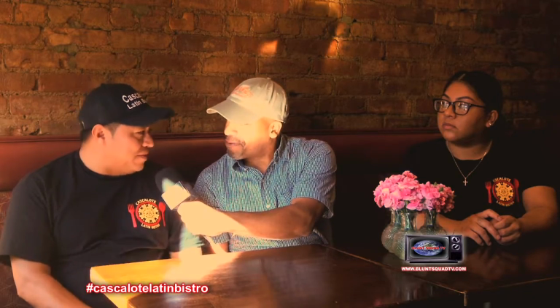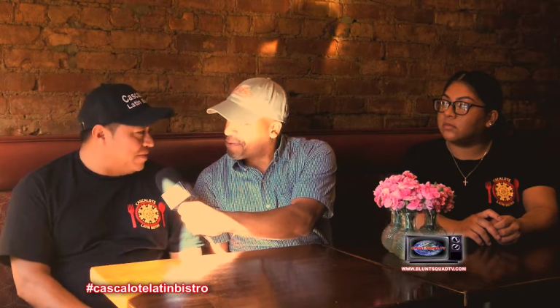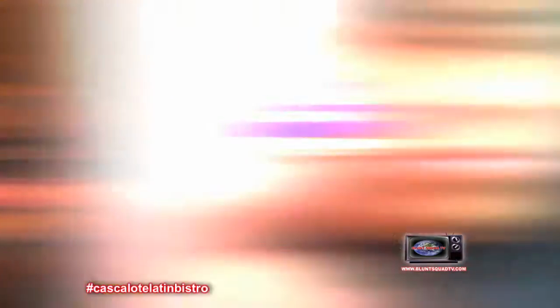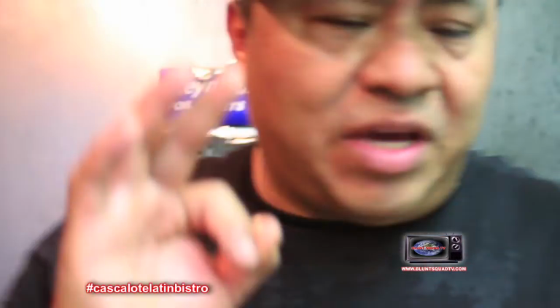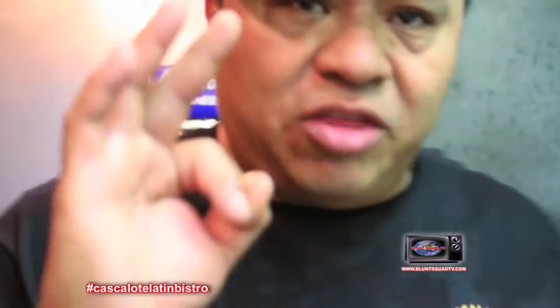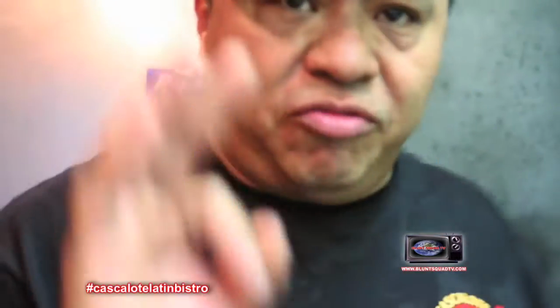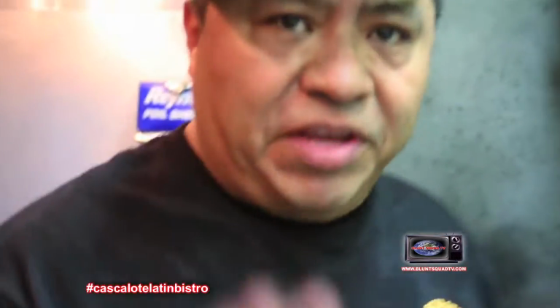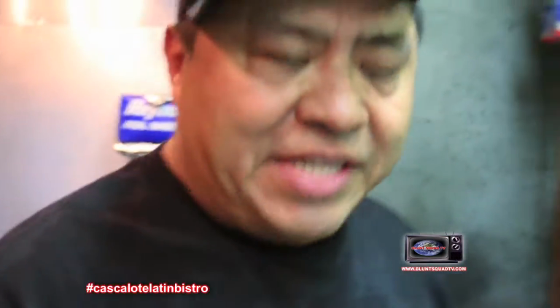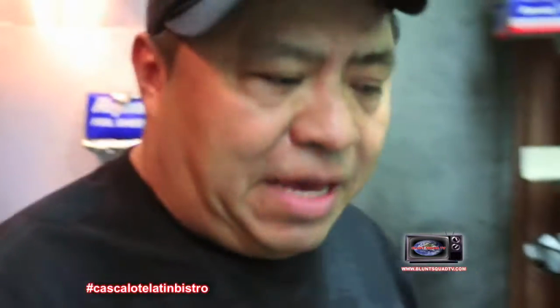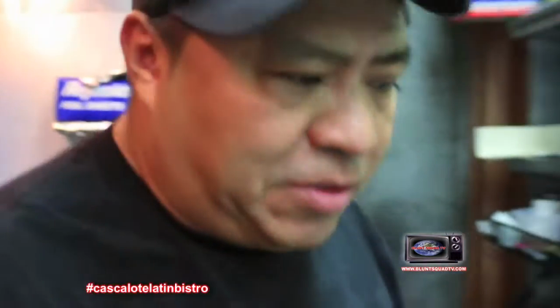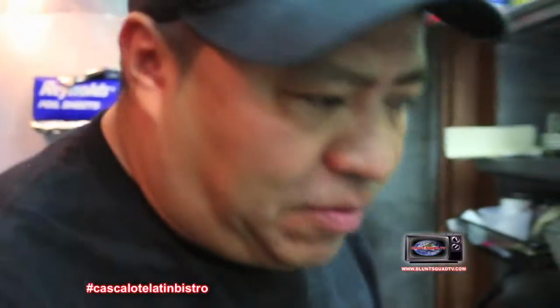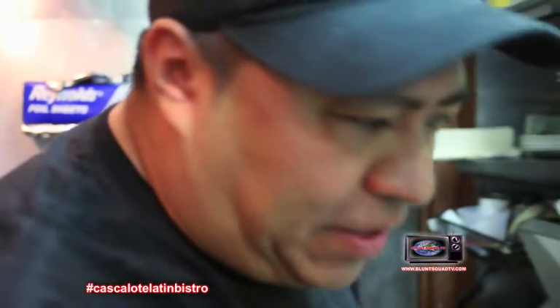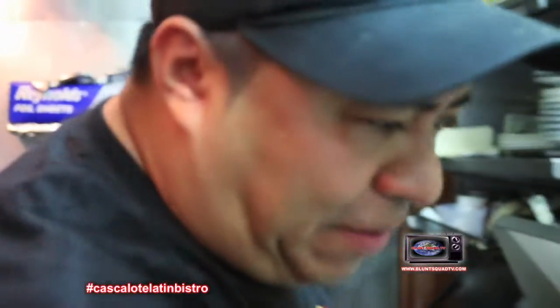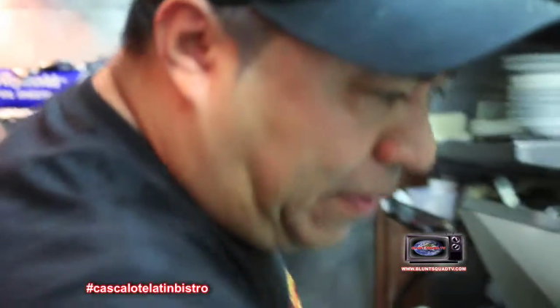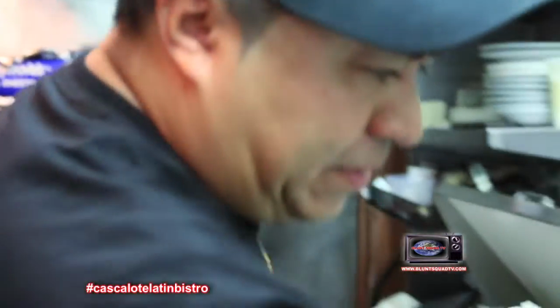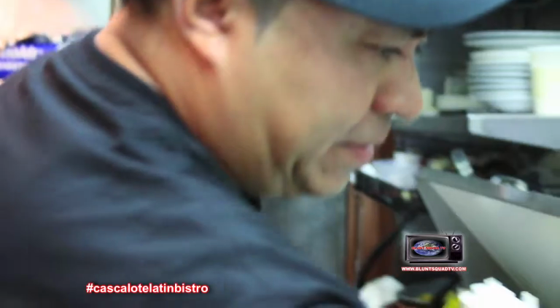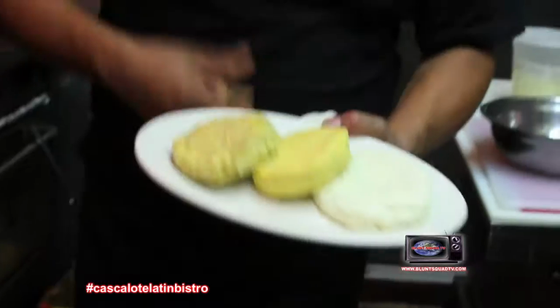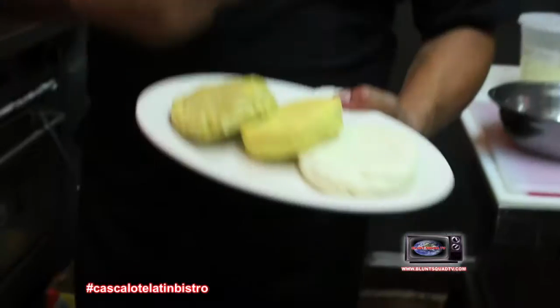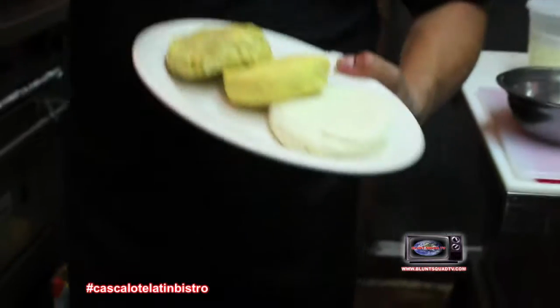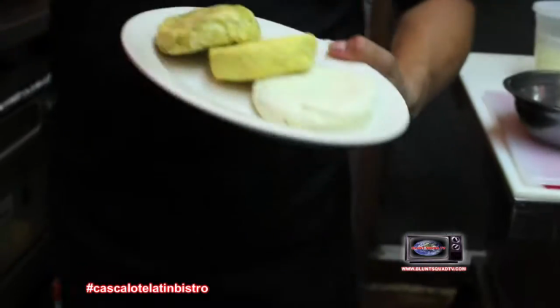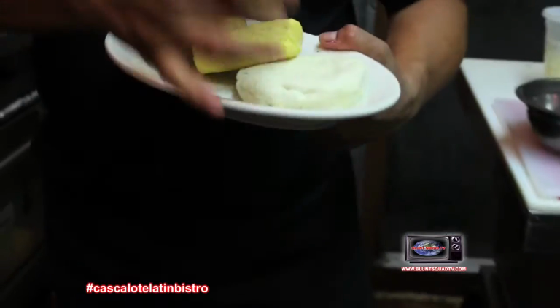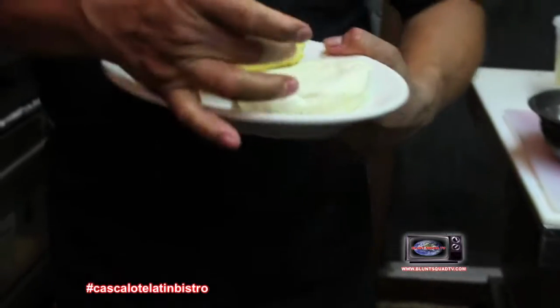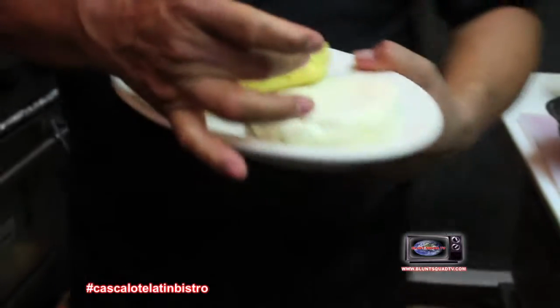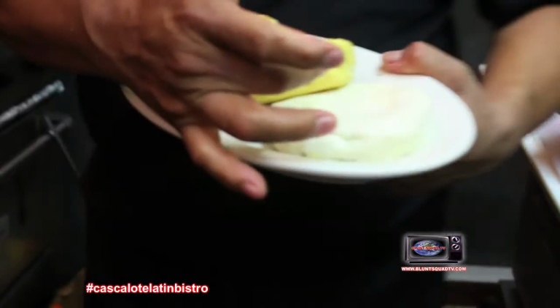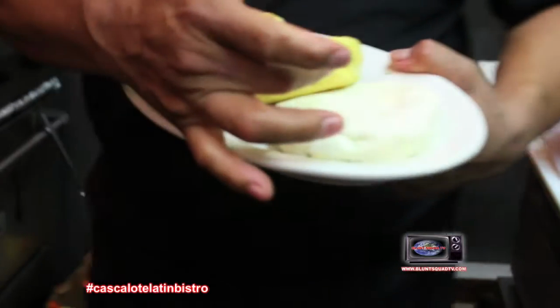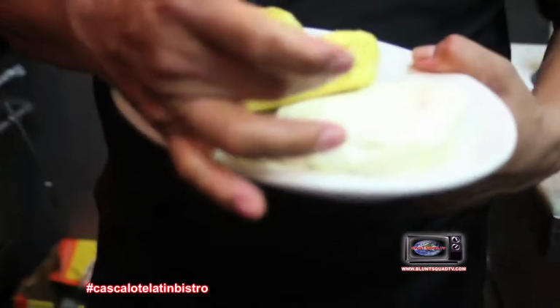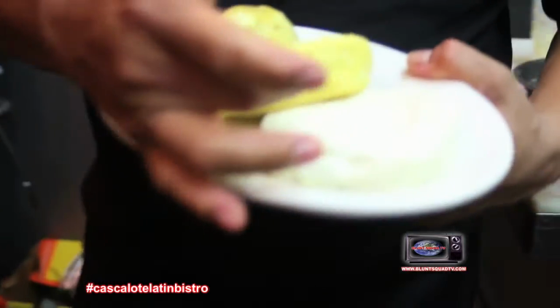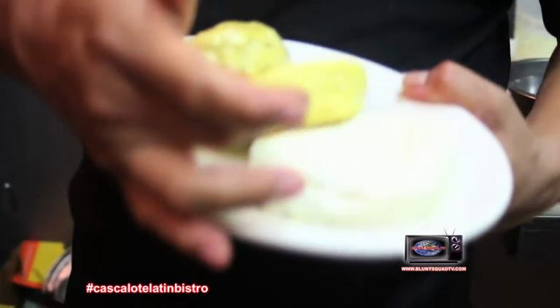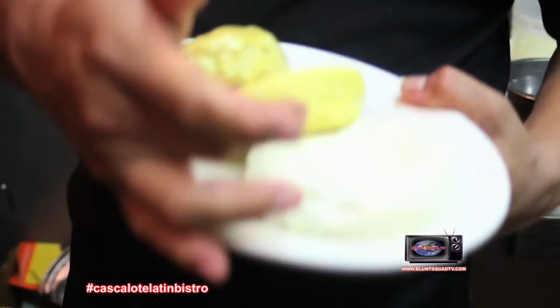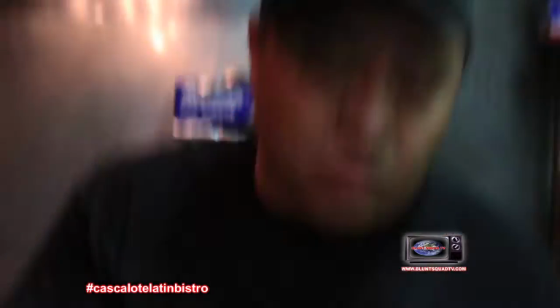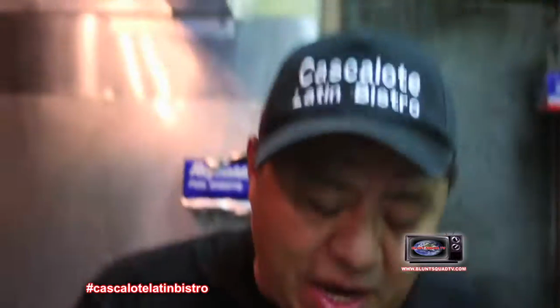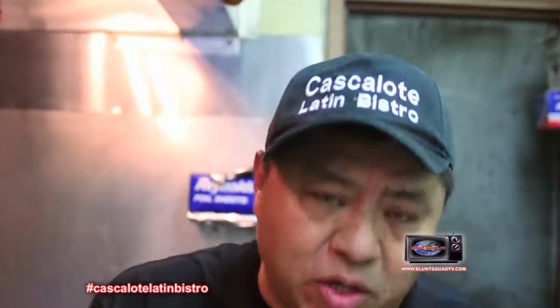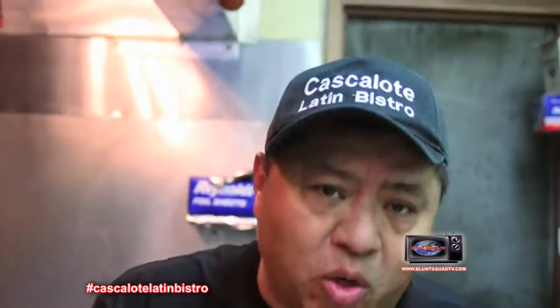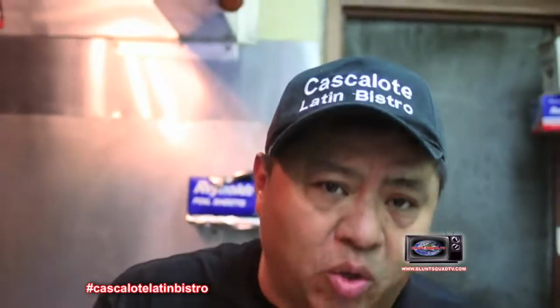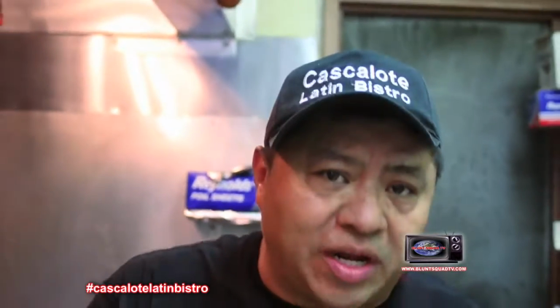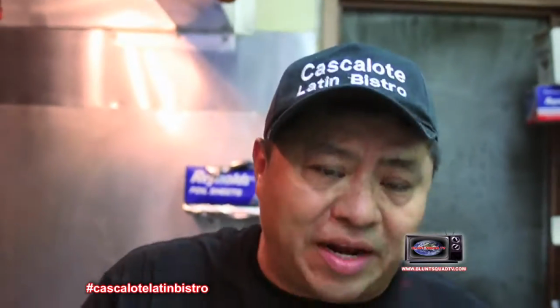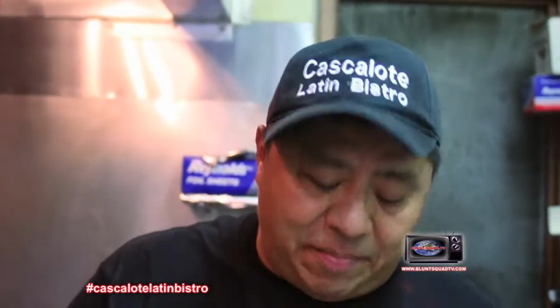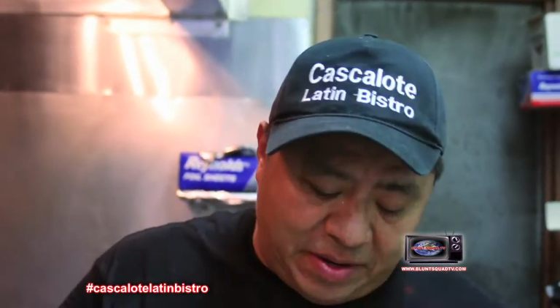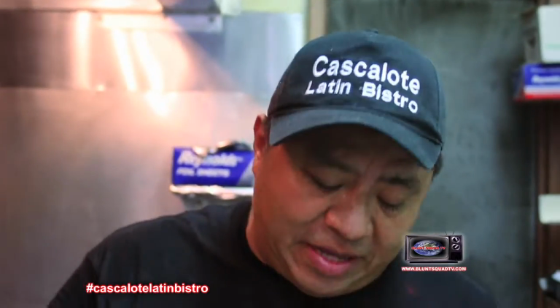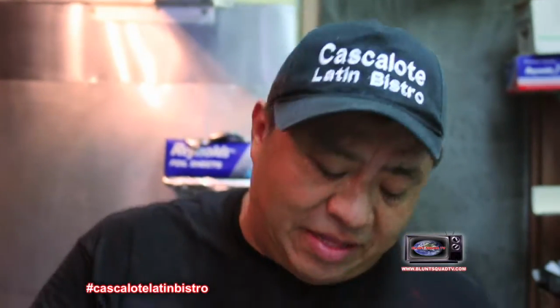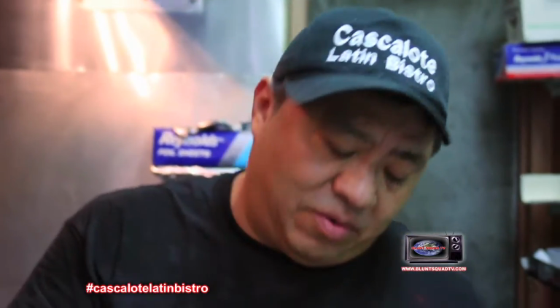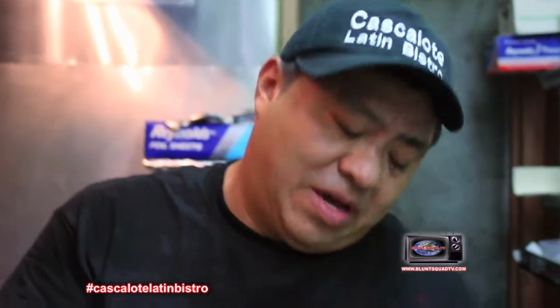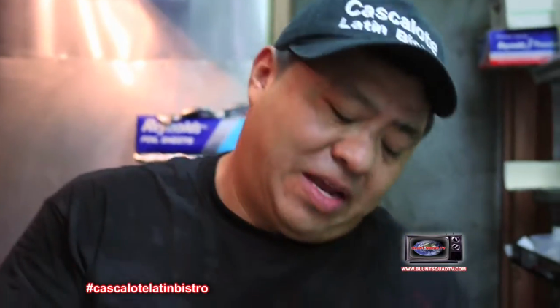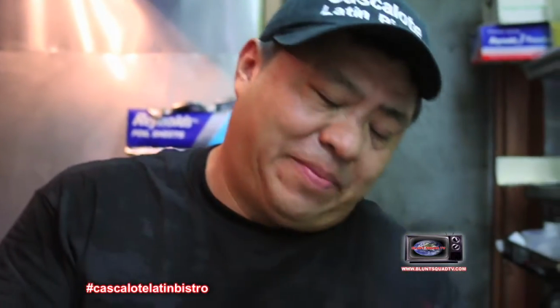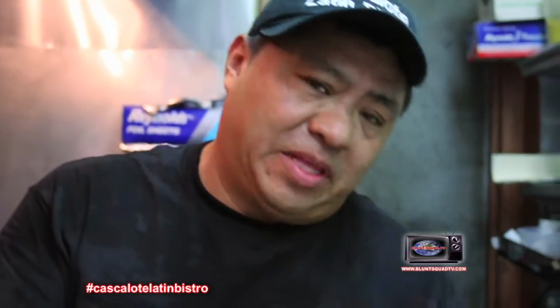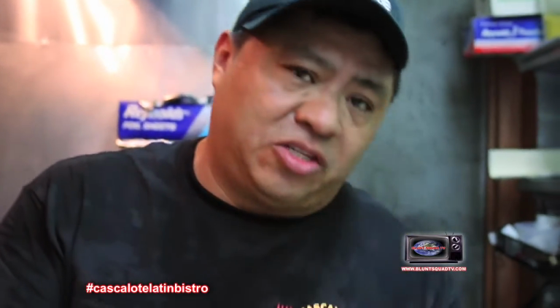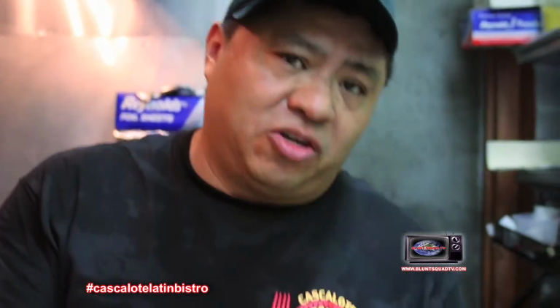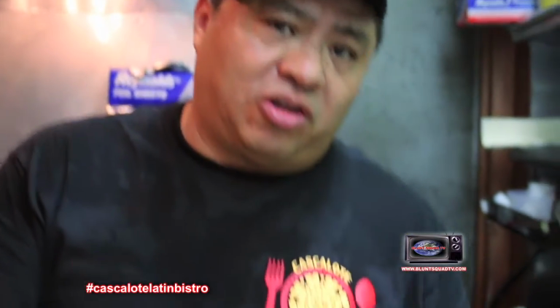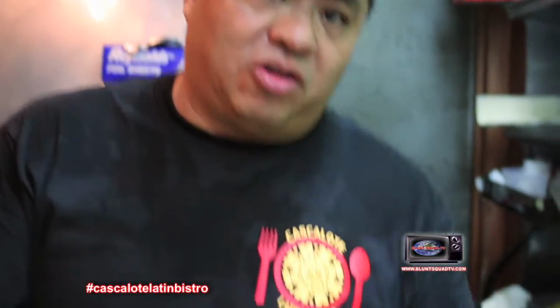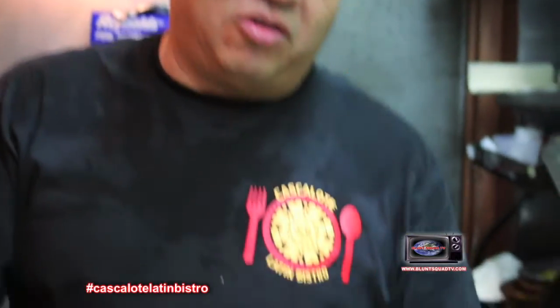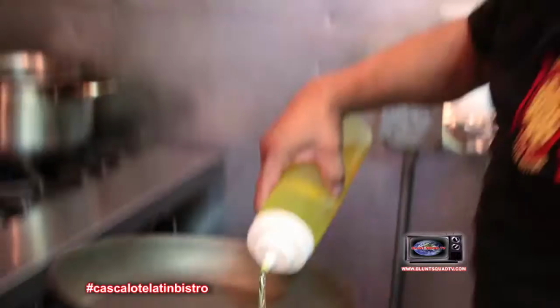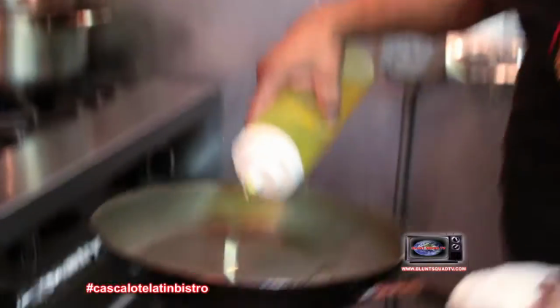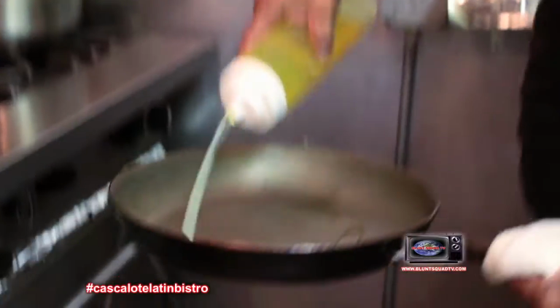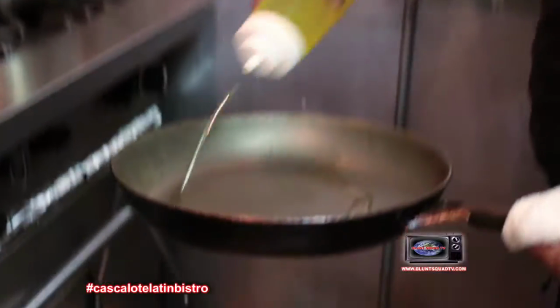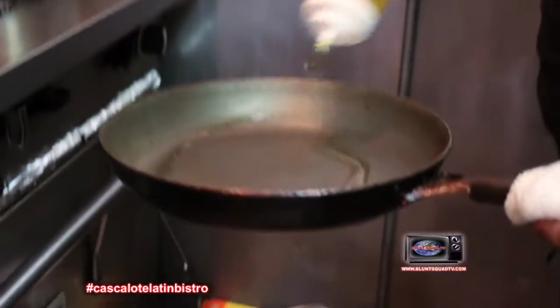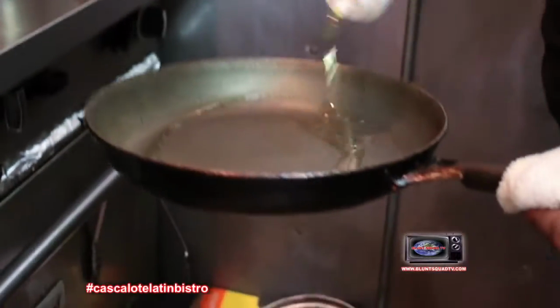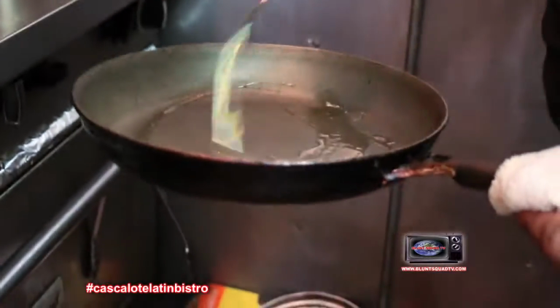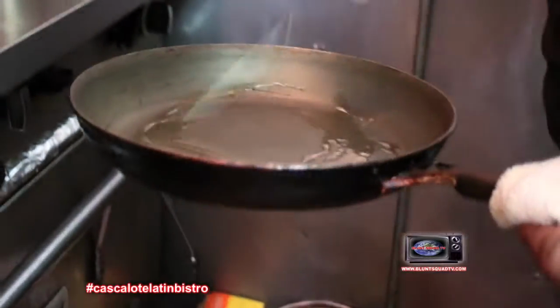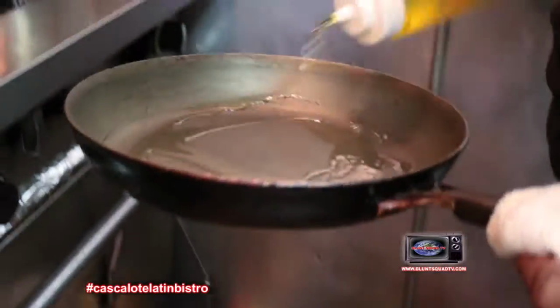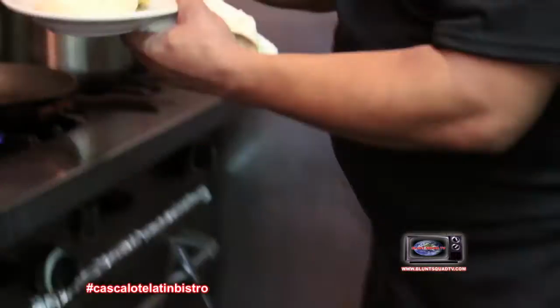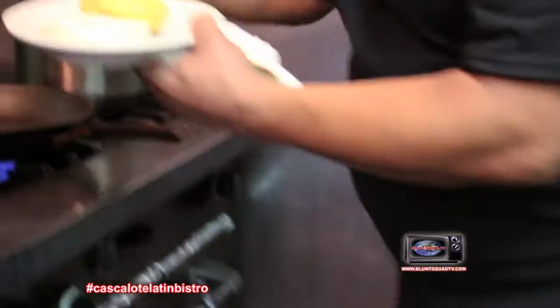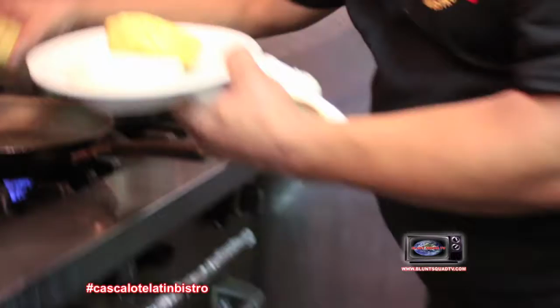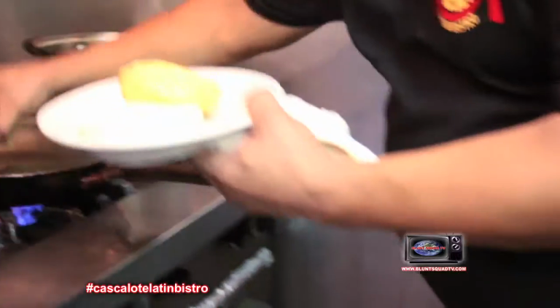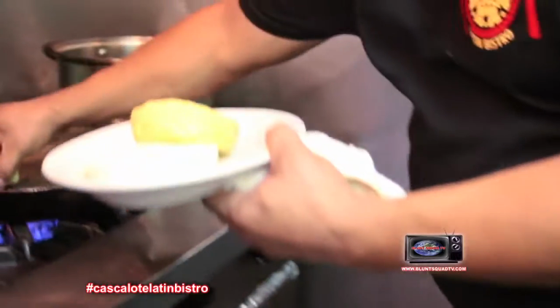We got three types of arepas. We have arepa de queso, white corn arepa, and then we have arepa de choclo. Some are white.